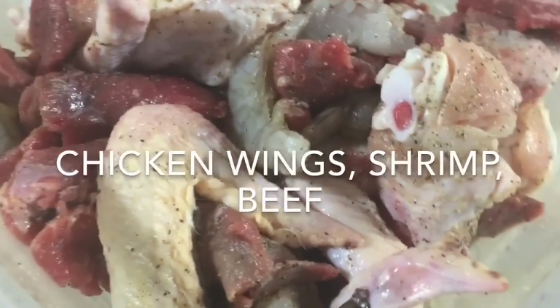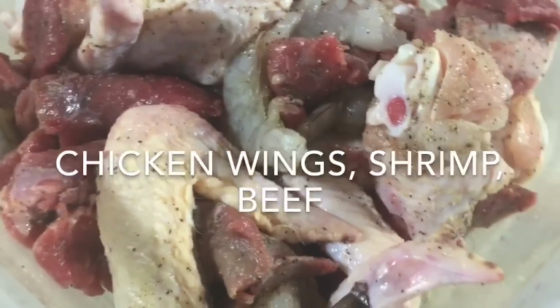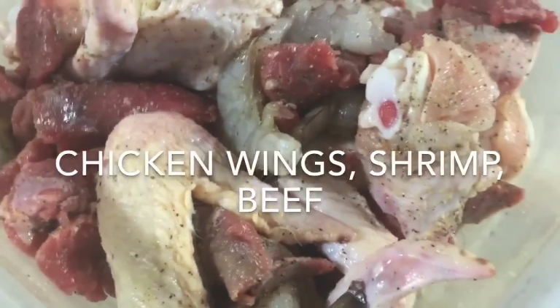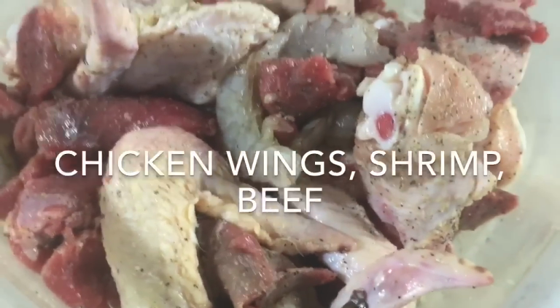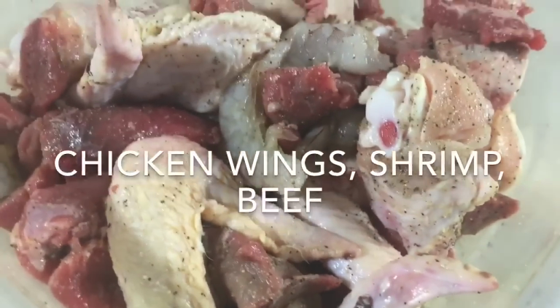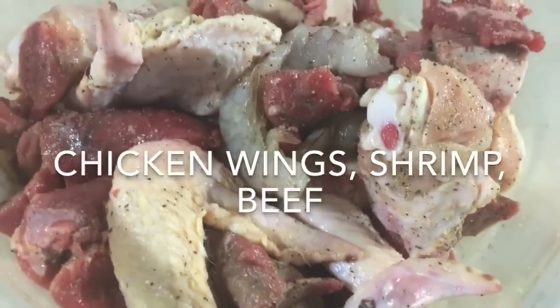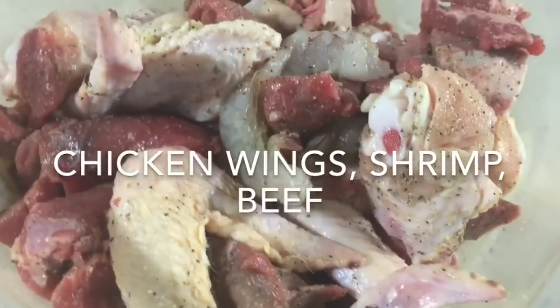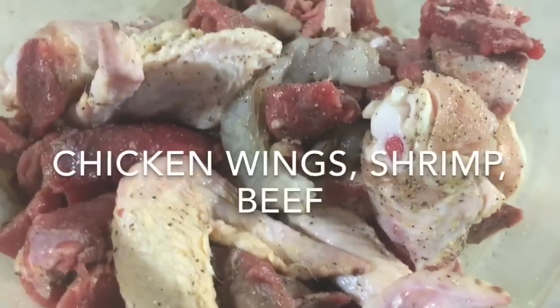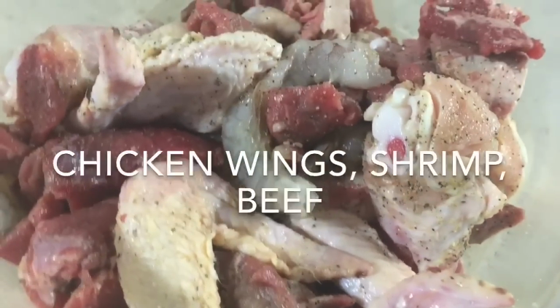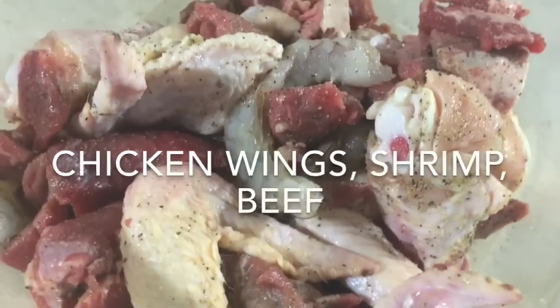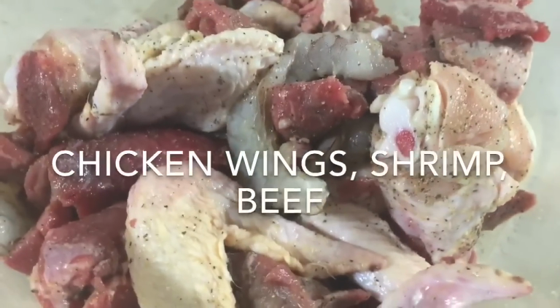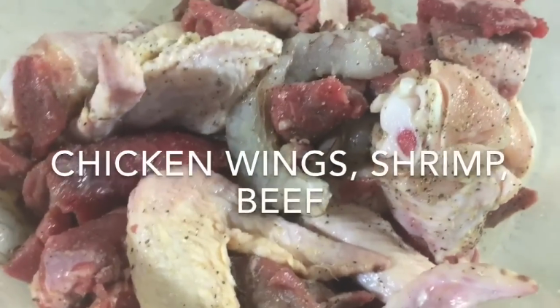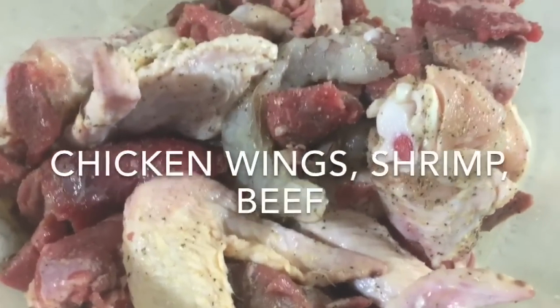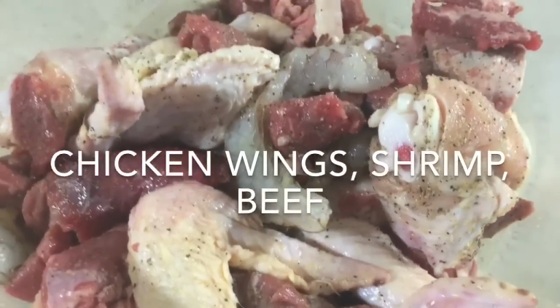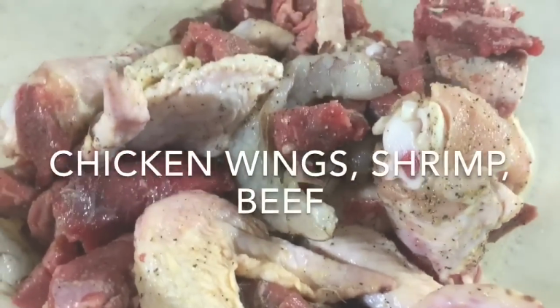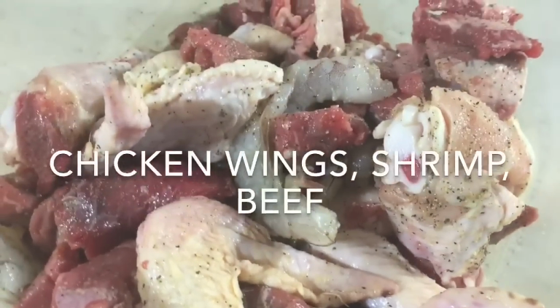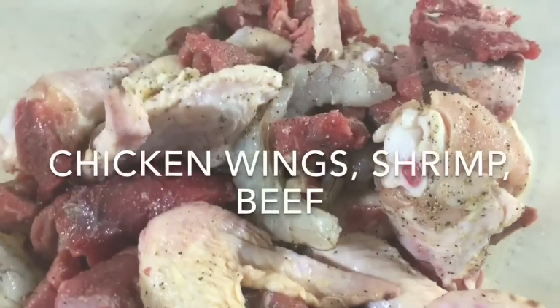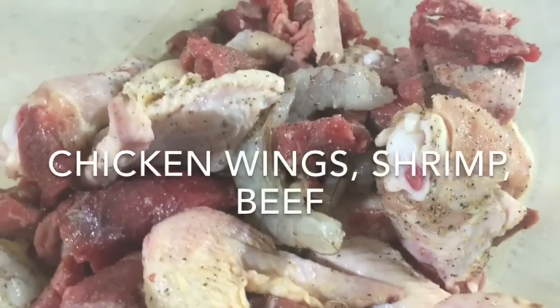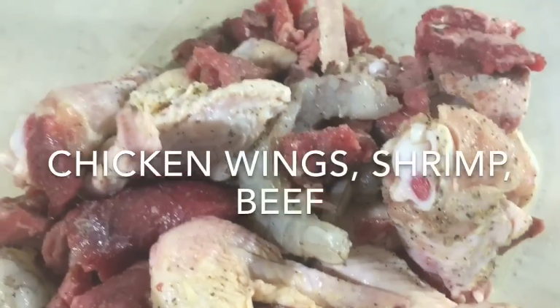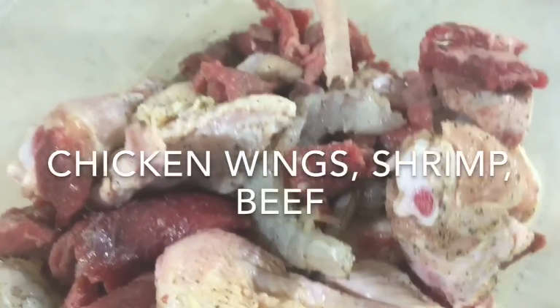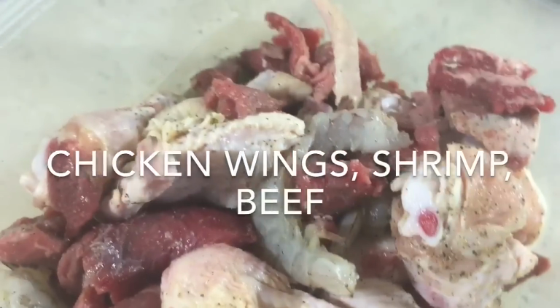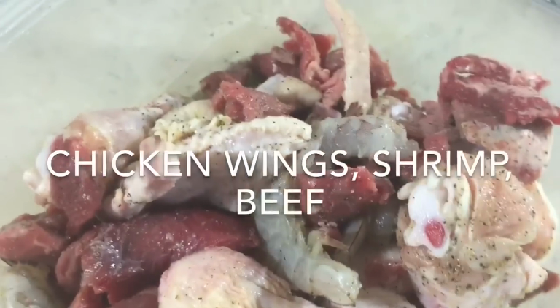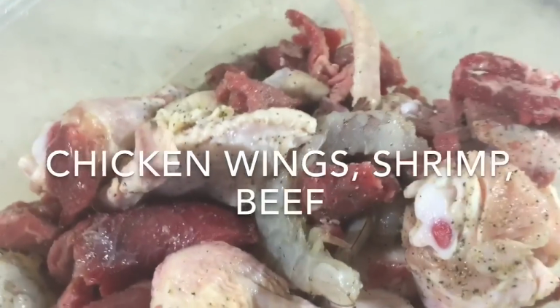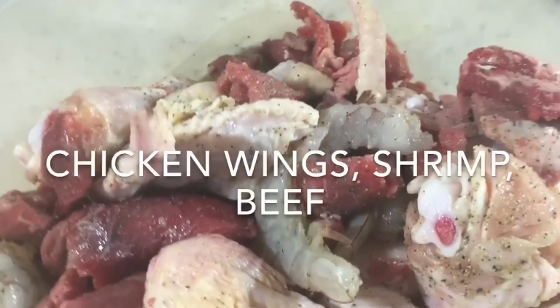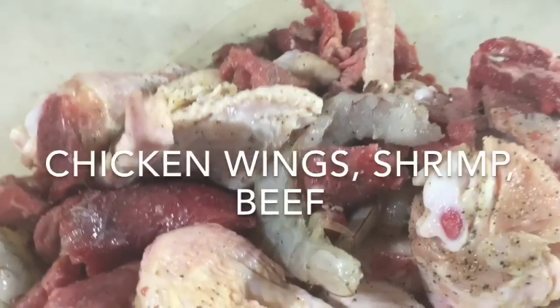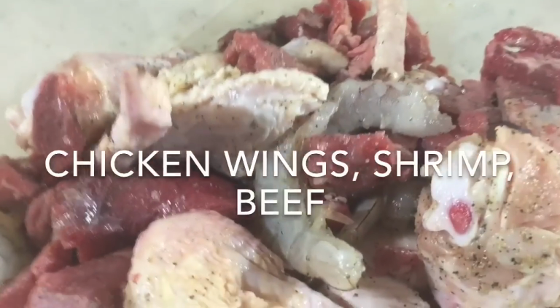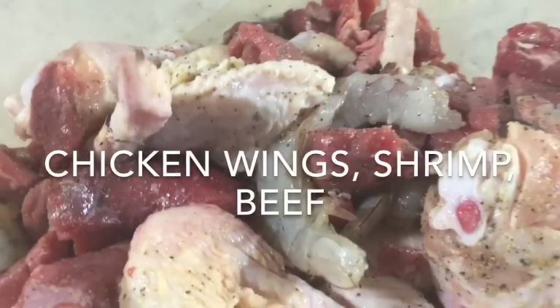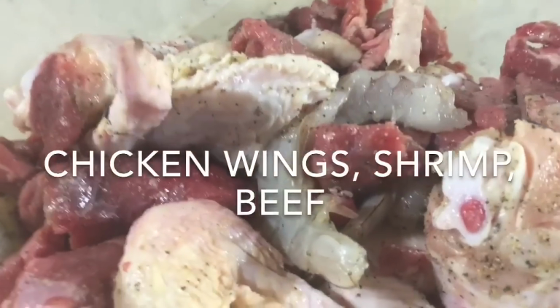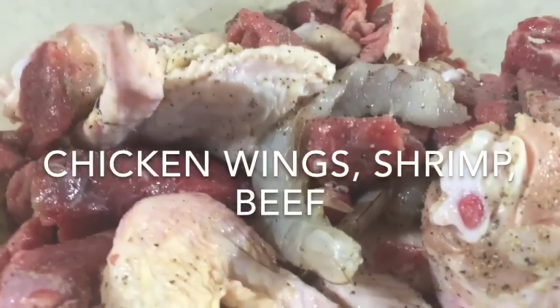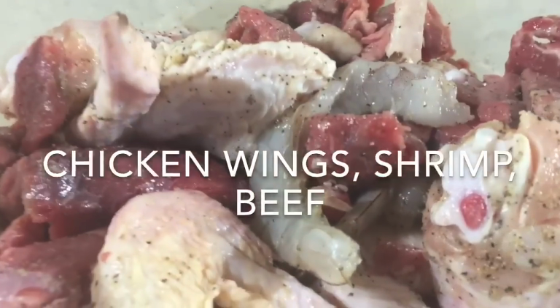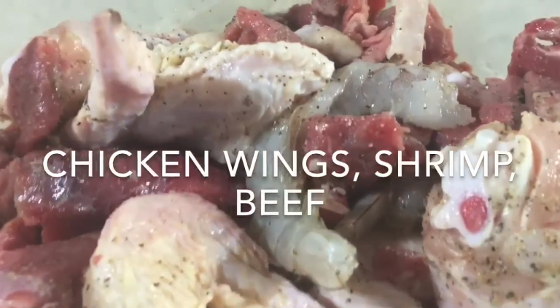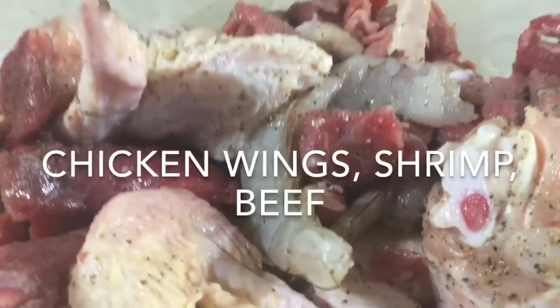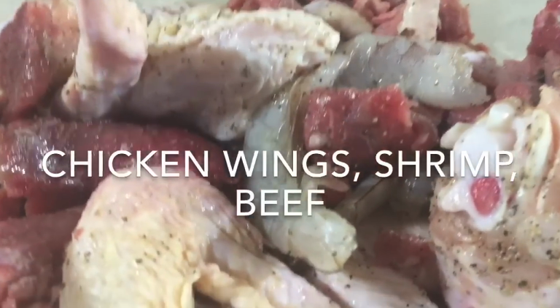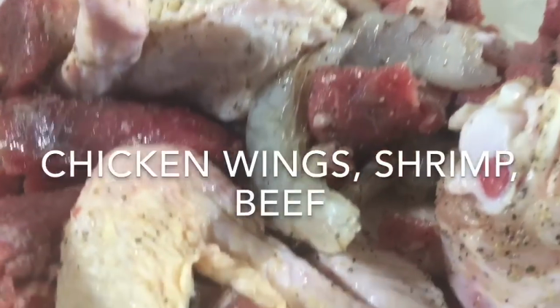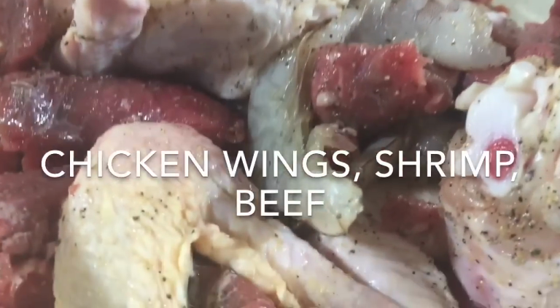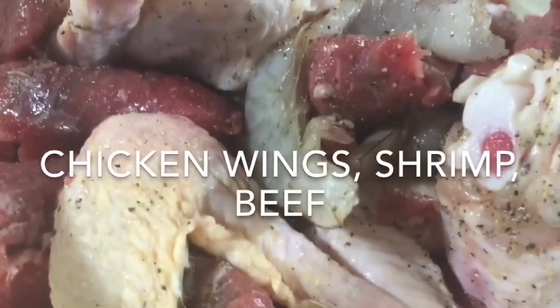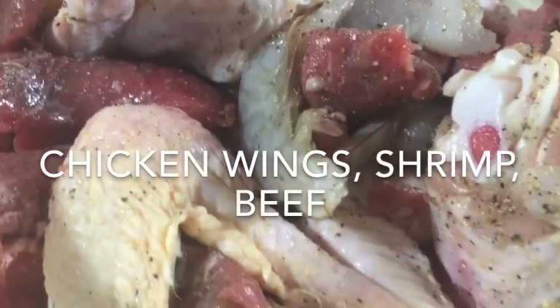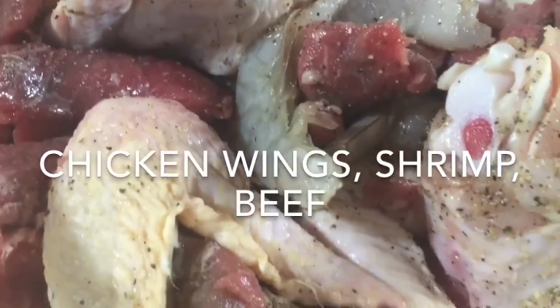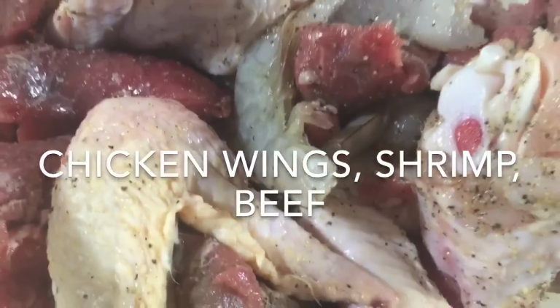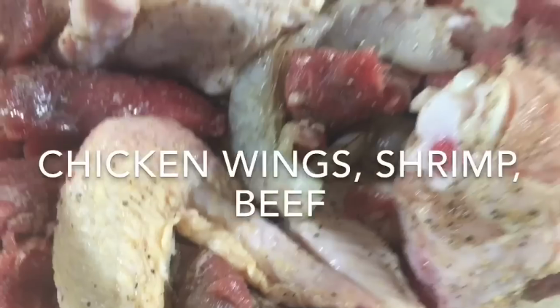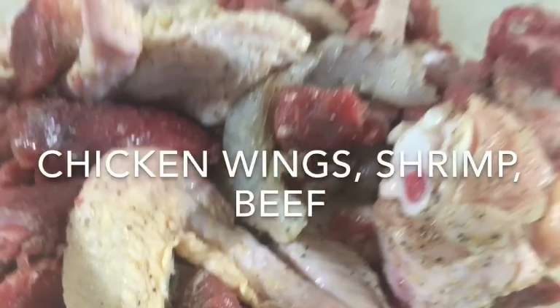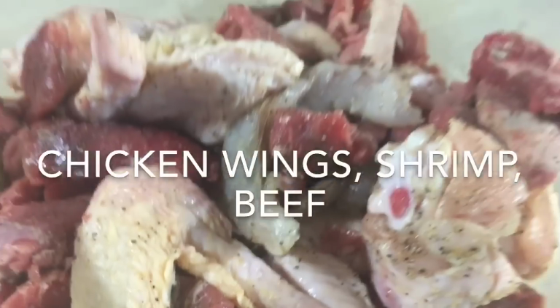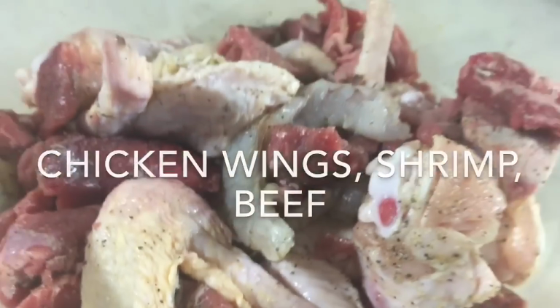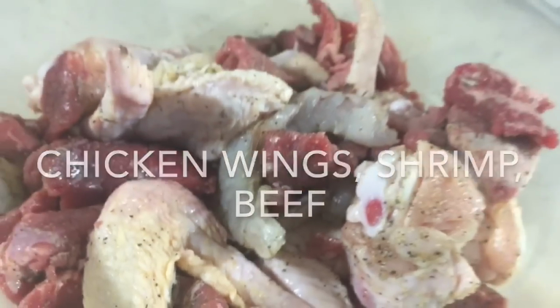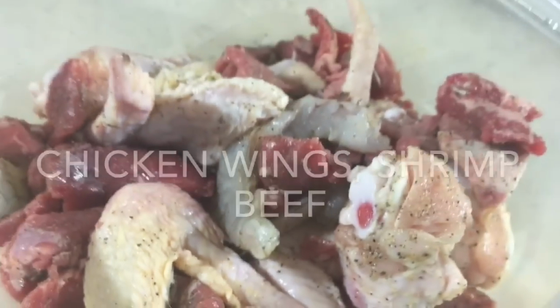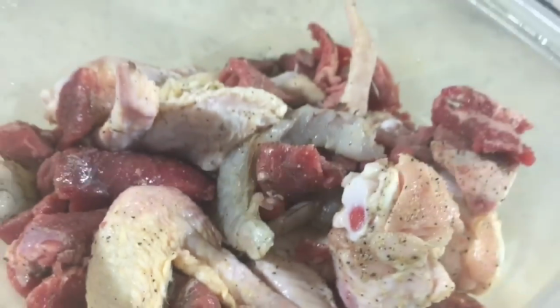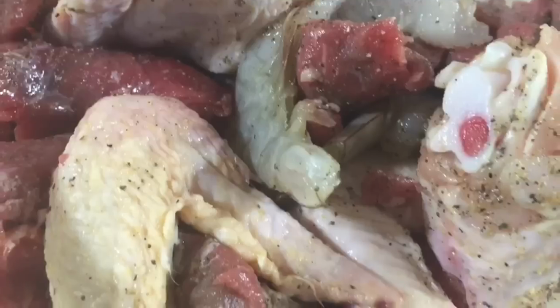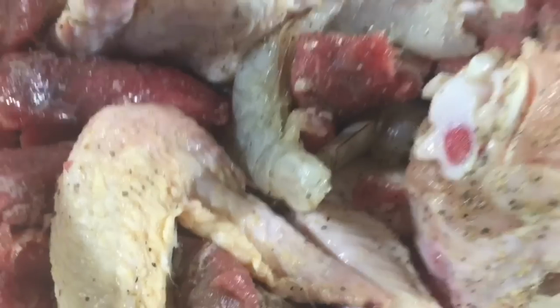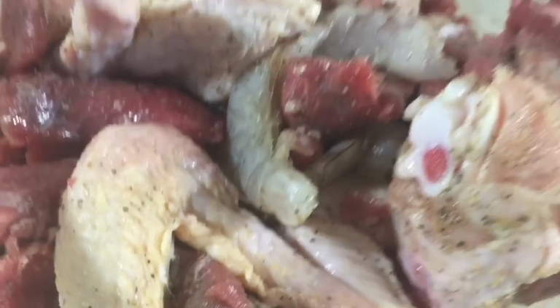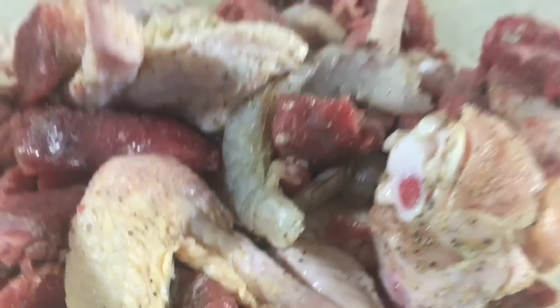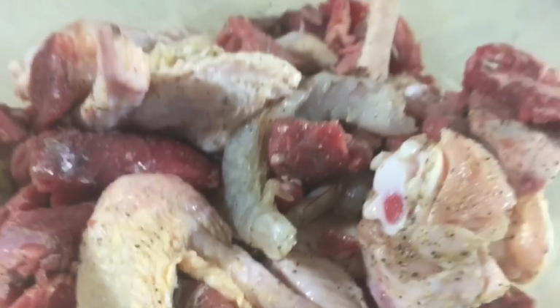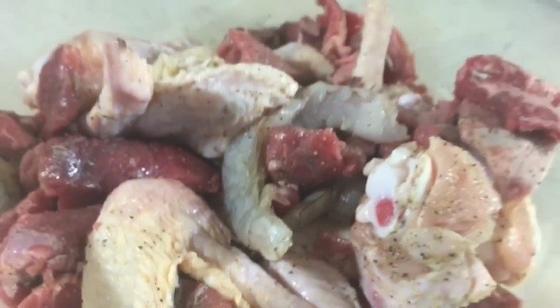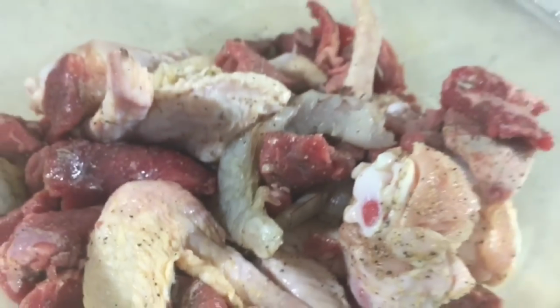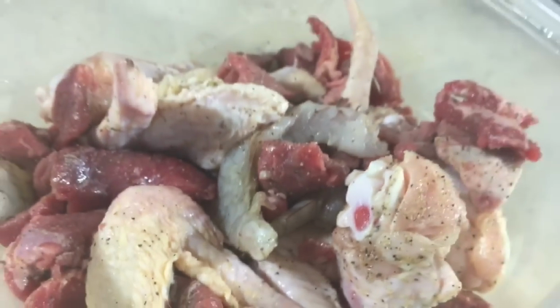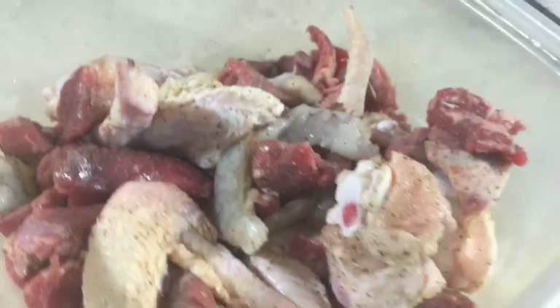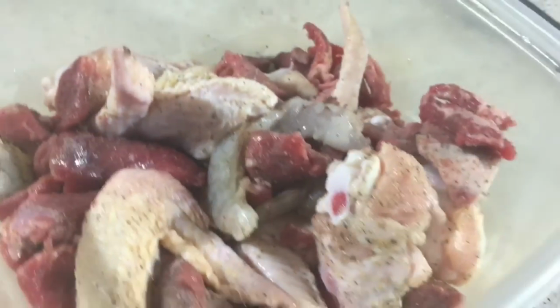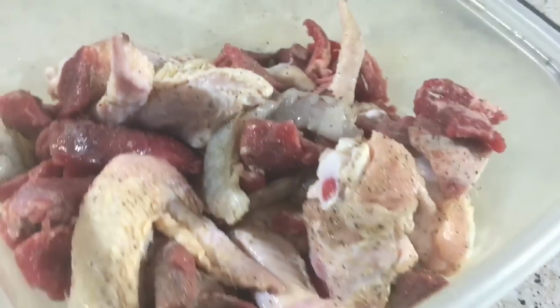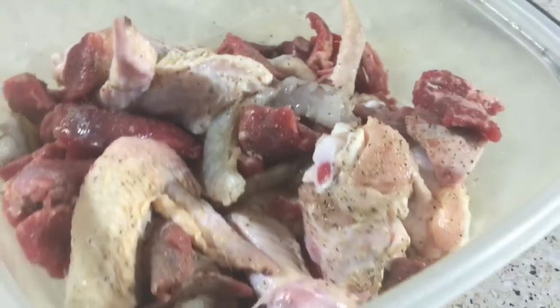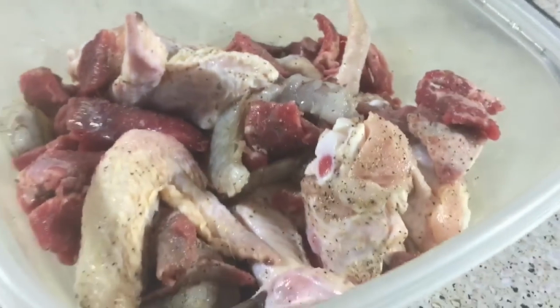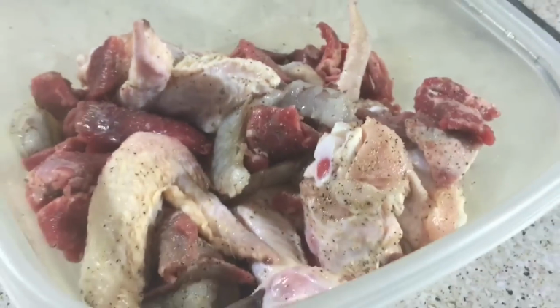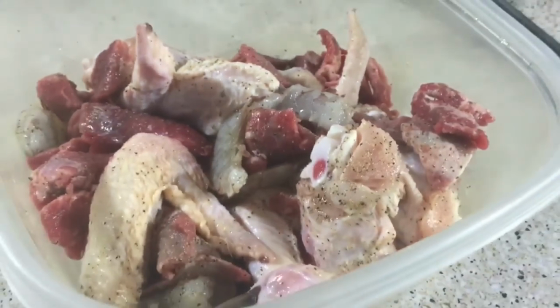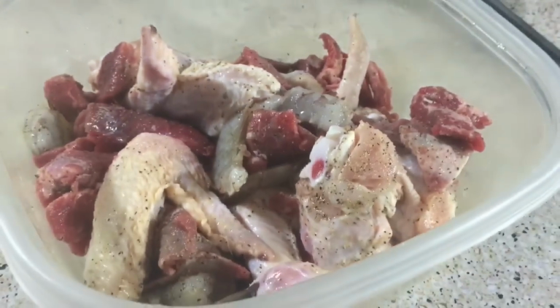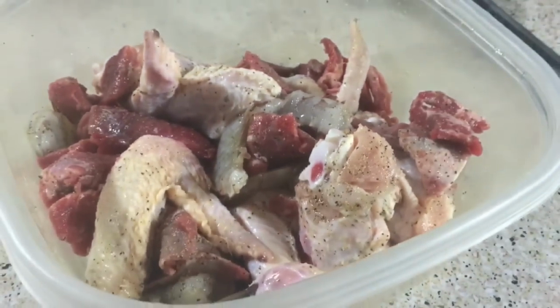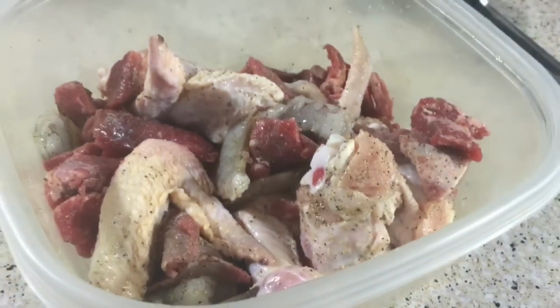The first thing we're going to do is fry the beef and chicken. We're going to fry it and set it aside, but we're not going to fry the shrimp.